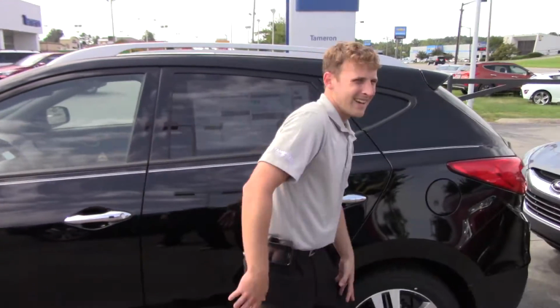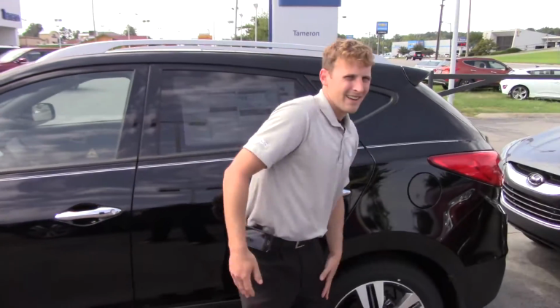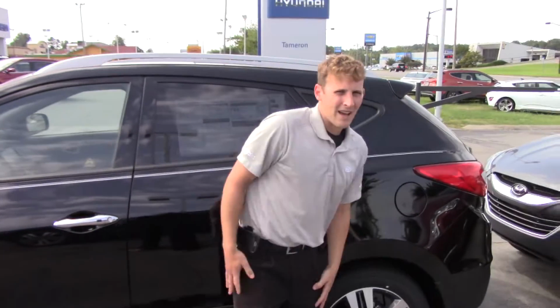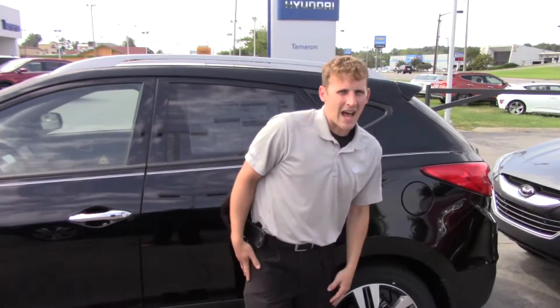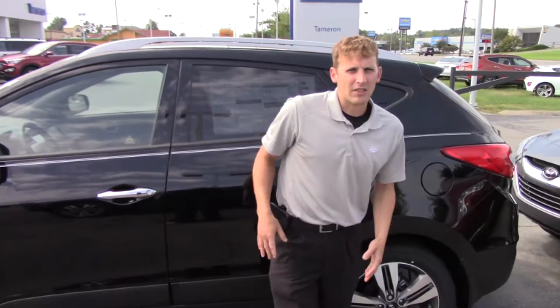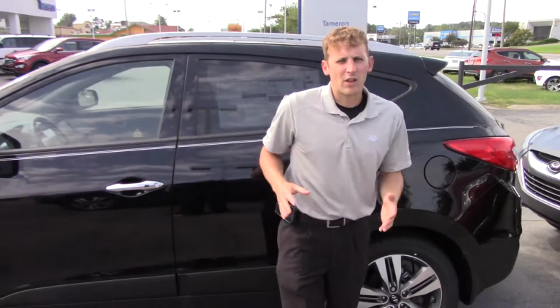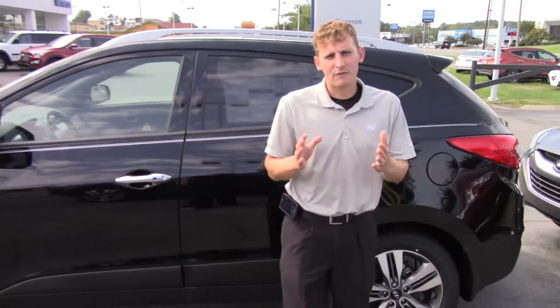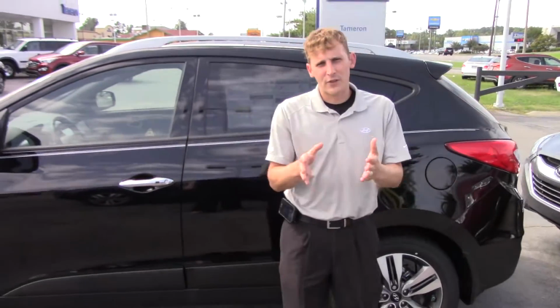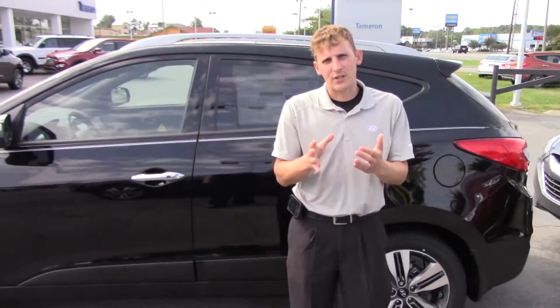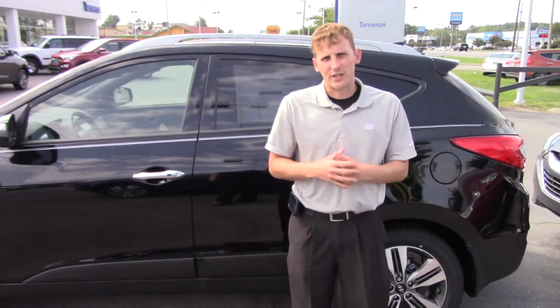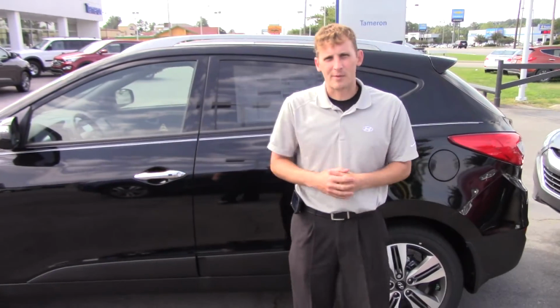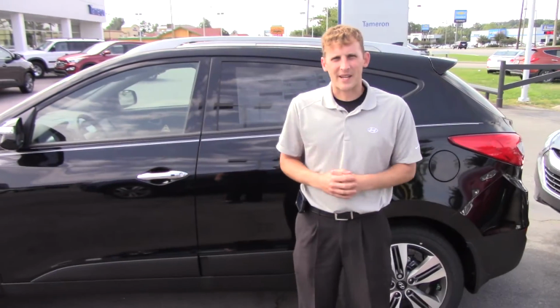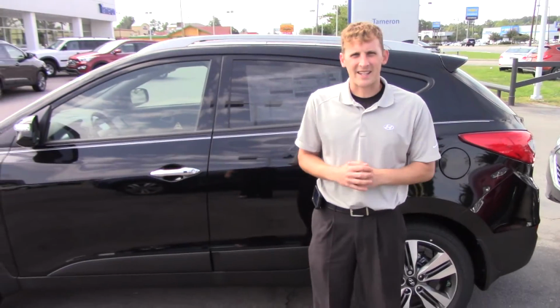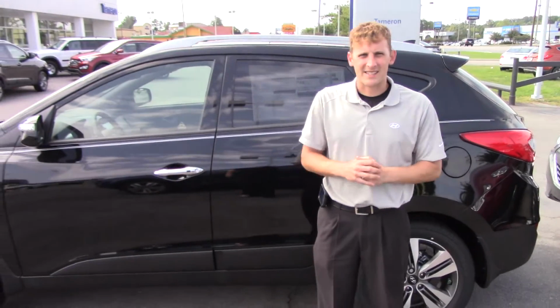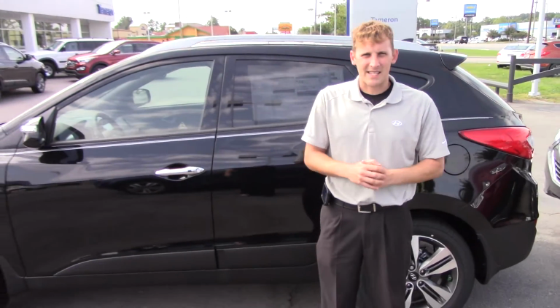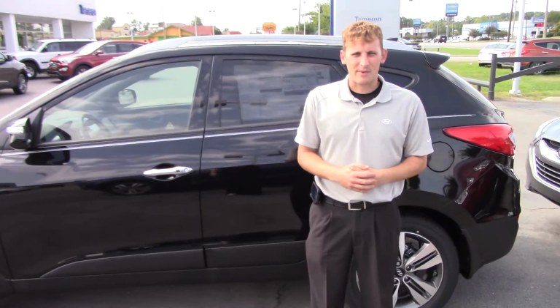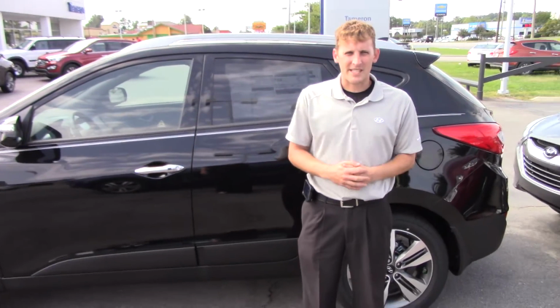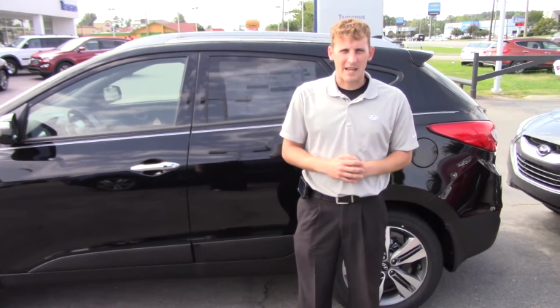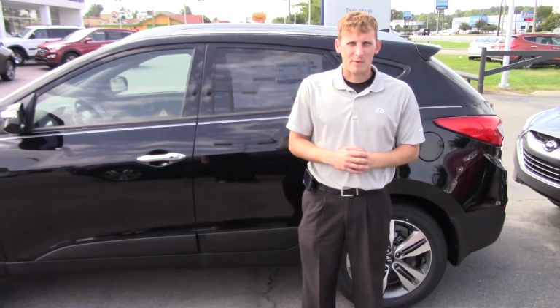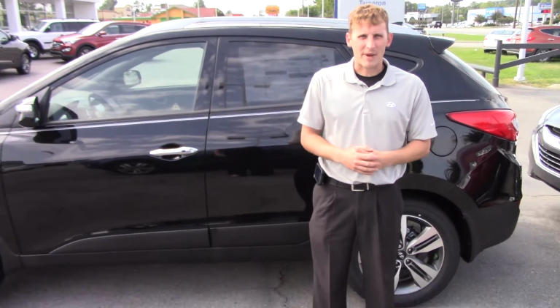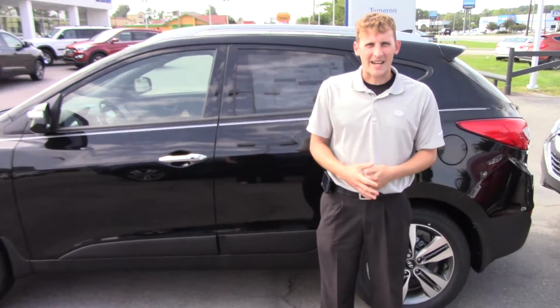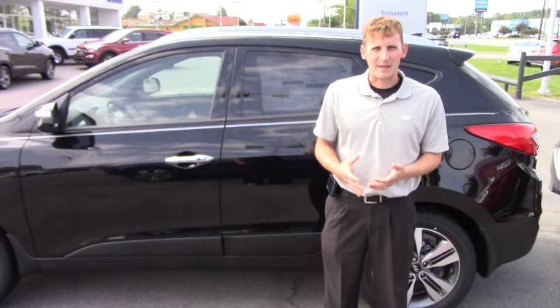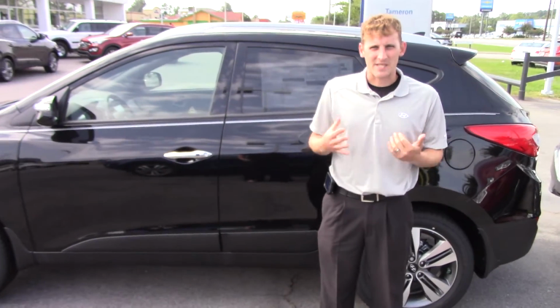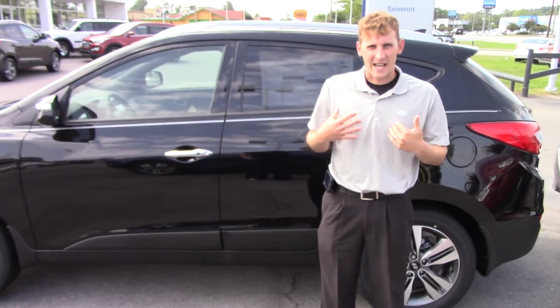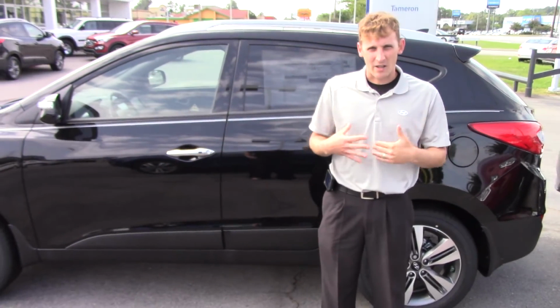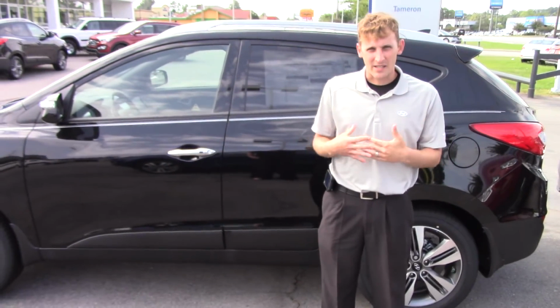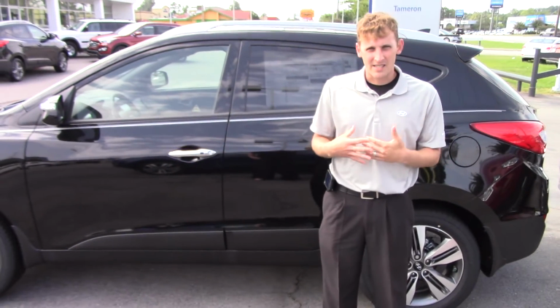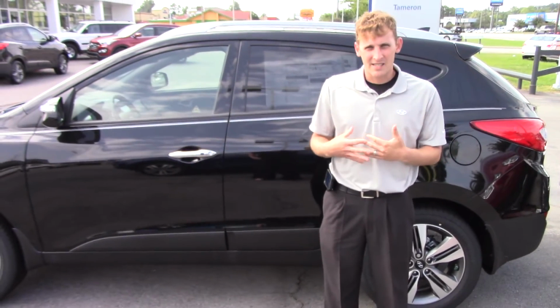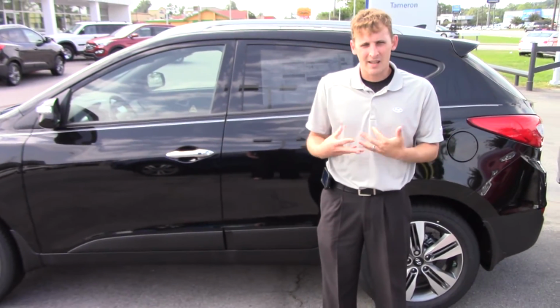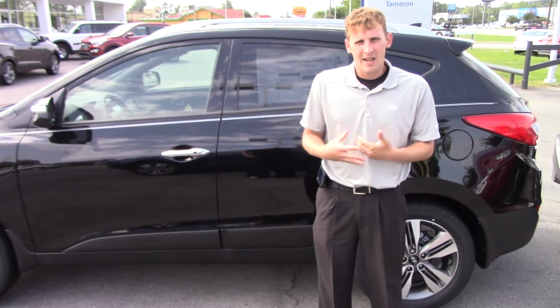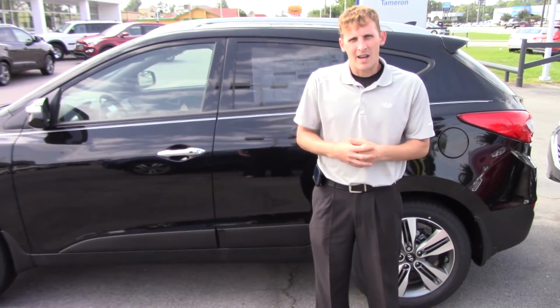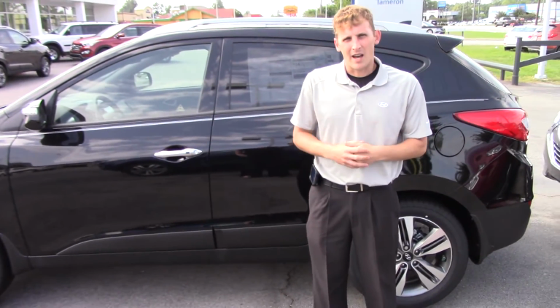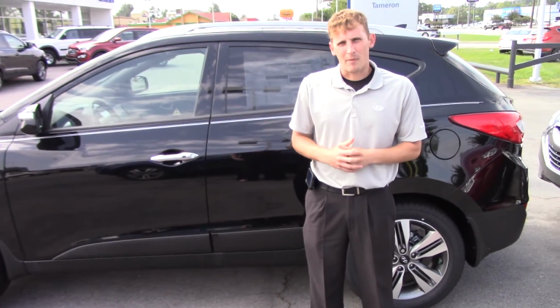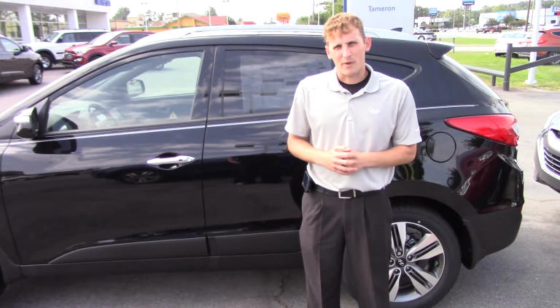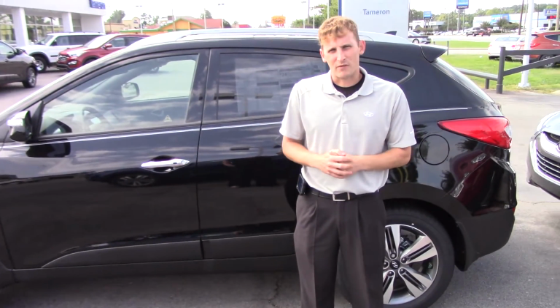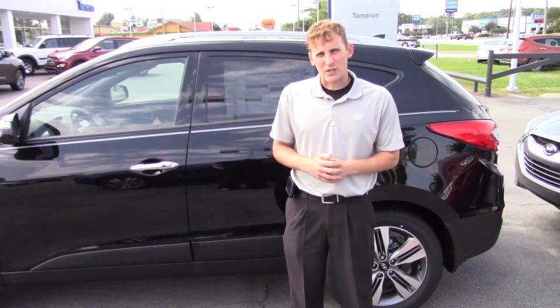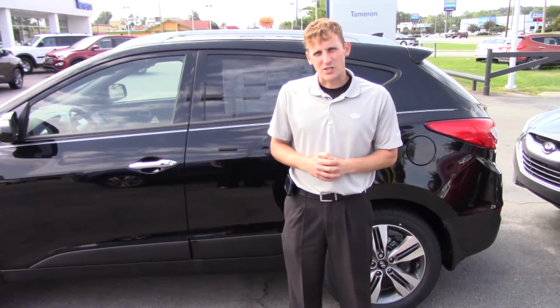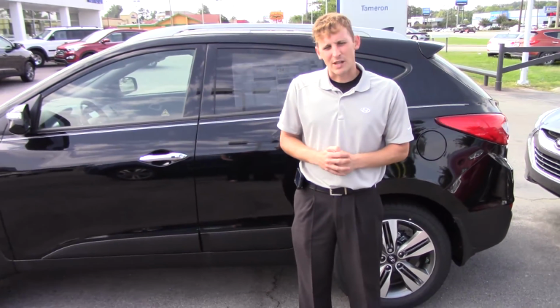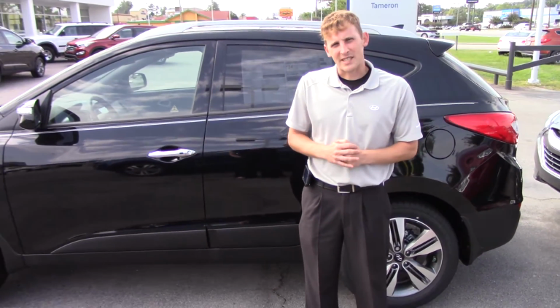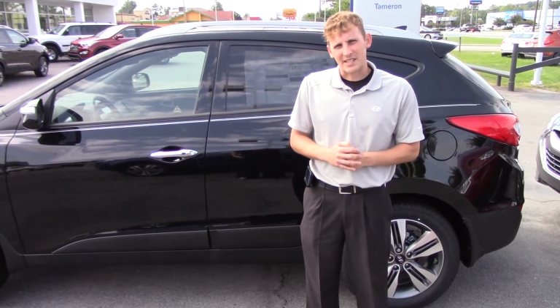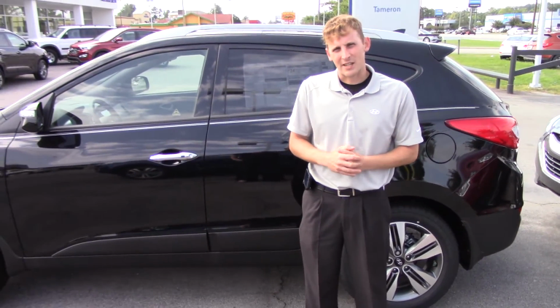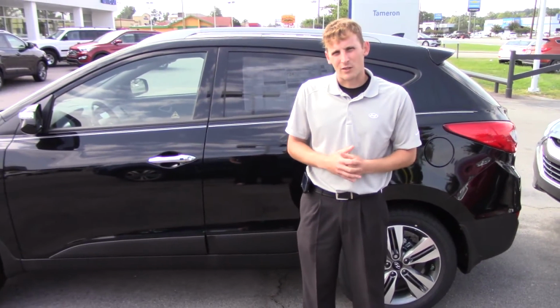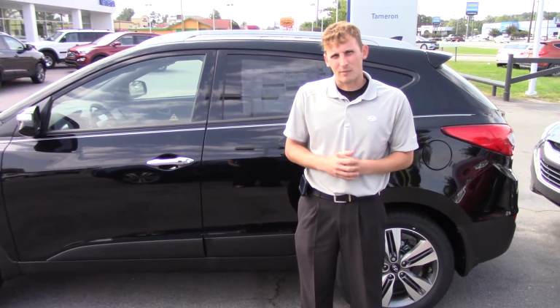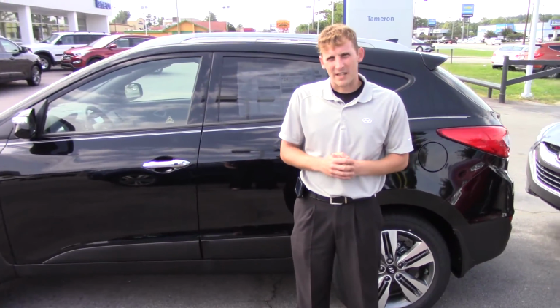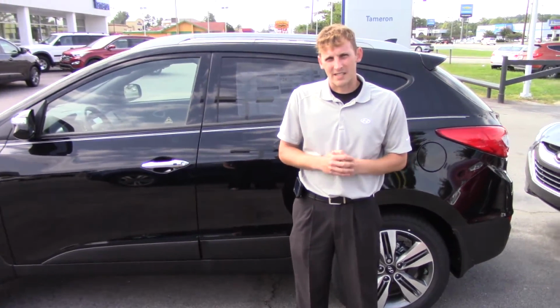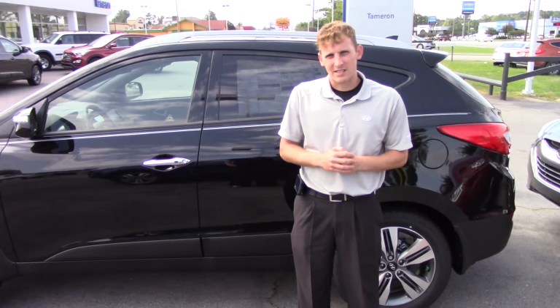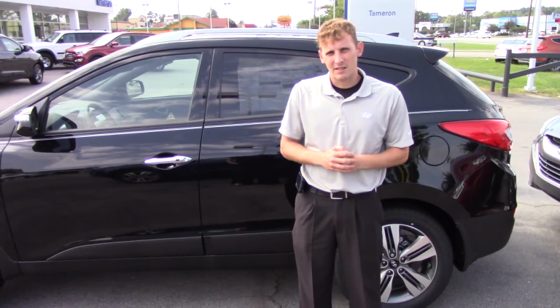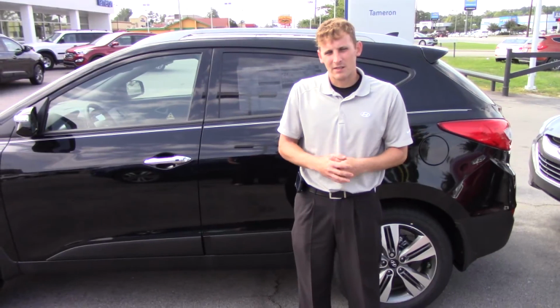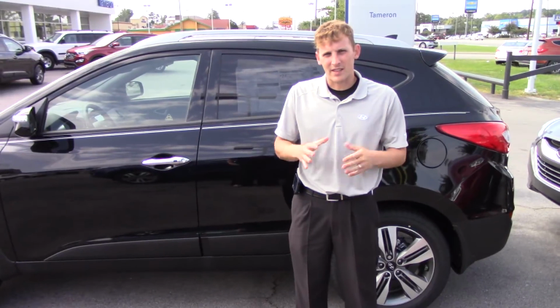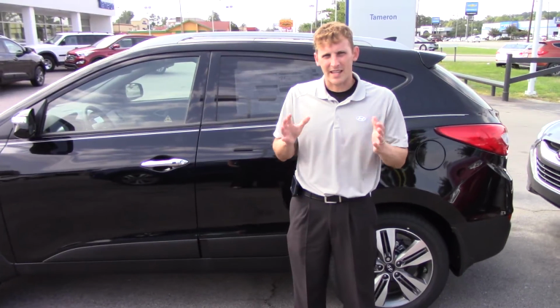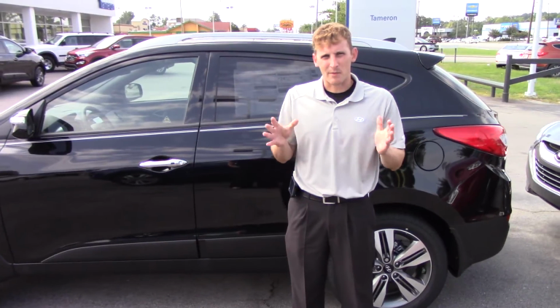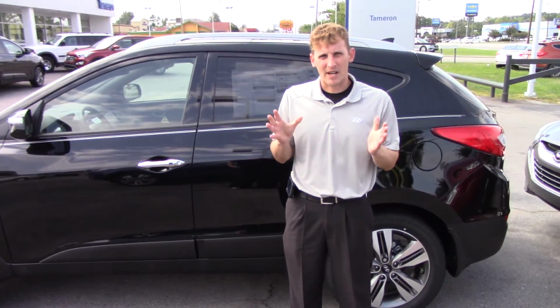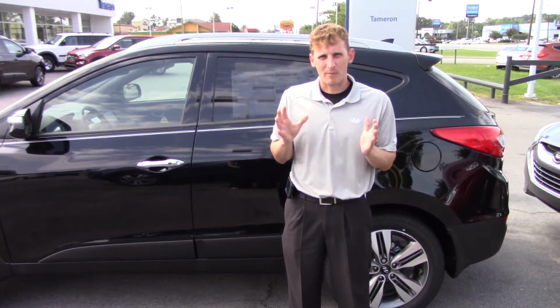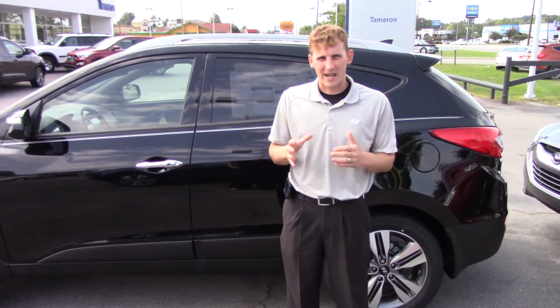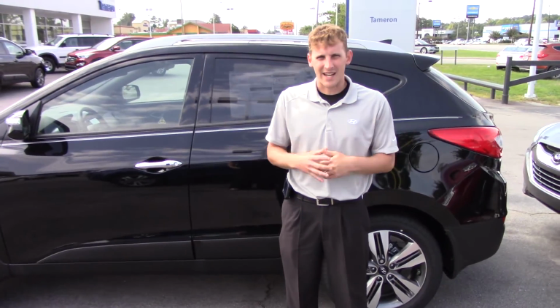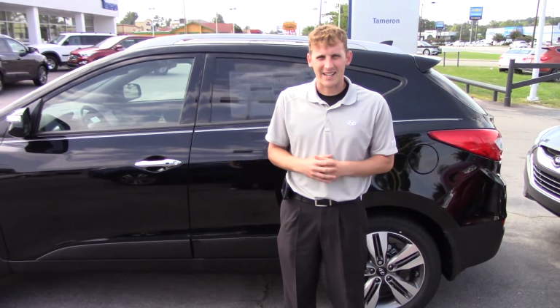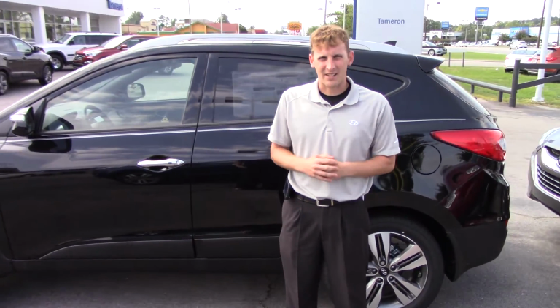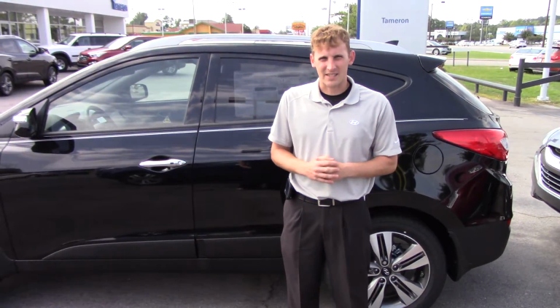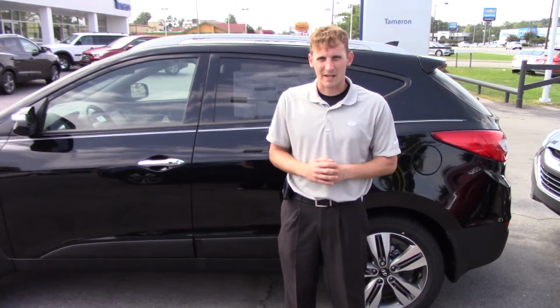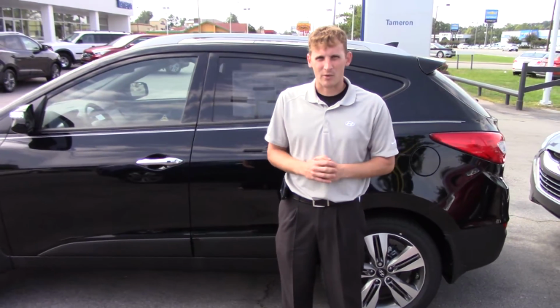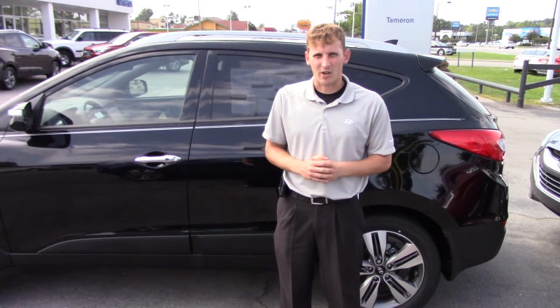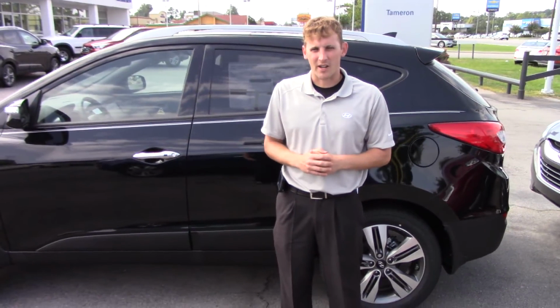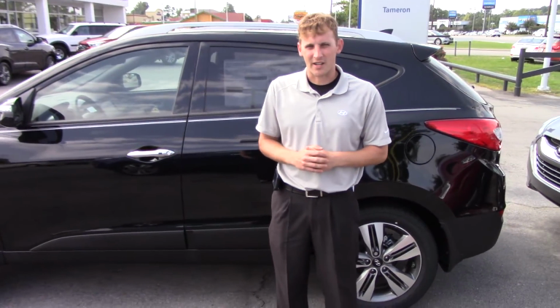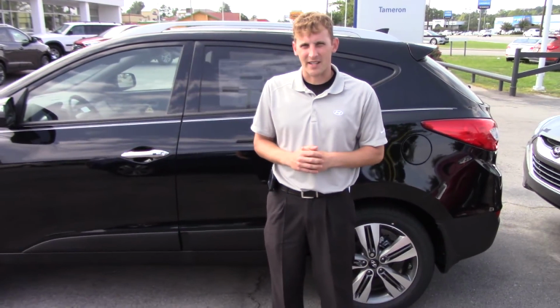I'd love for you to come down and see me, Tammy. My name is Alex. But first let me tell you the best thing about buying here at Tamron Hyundai.